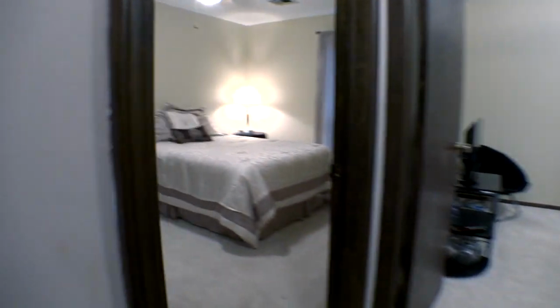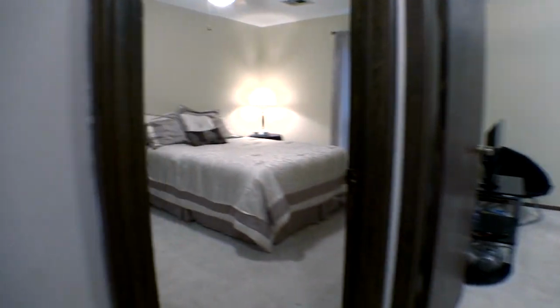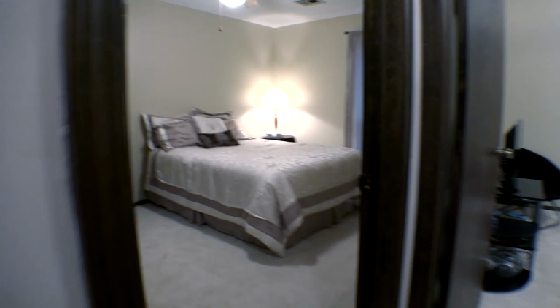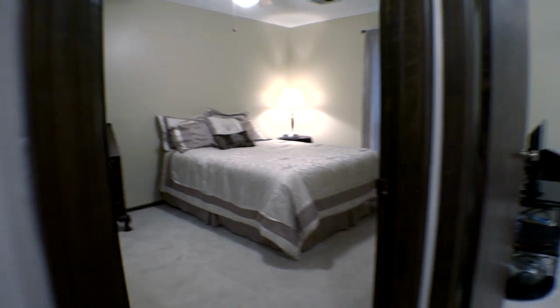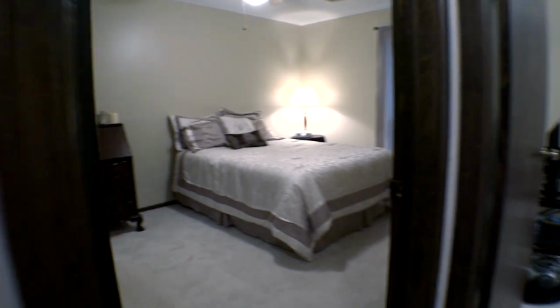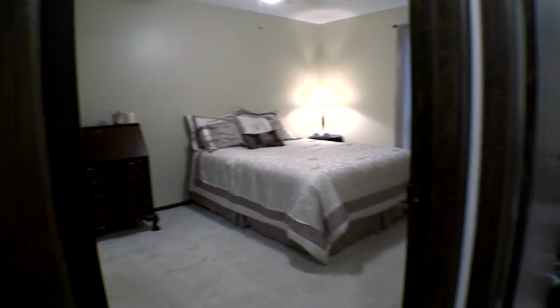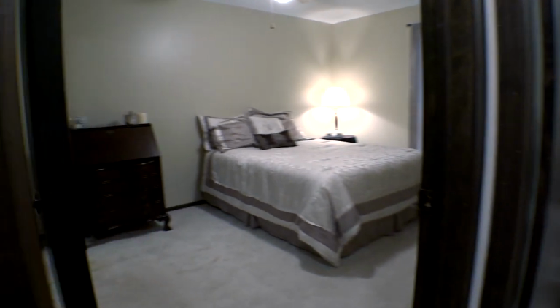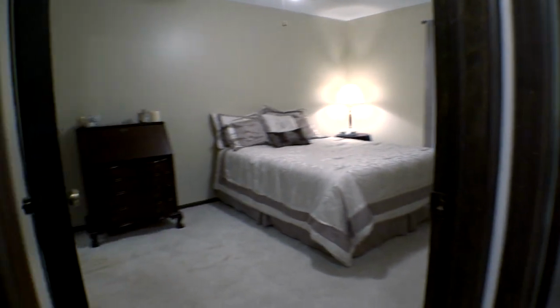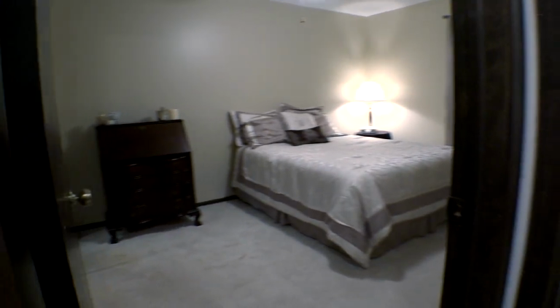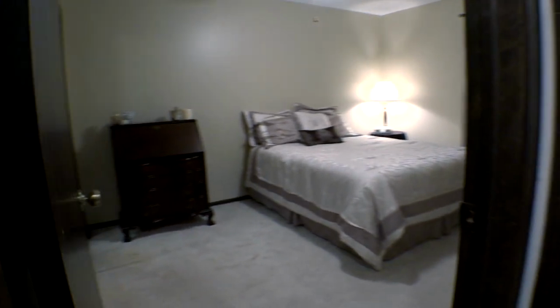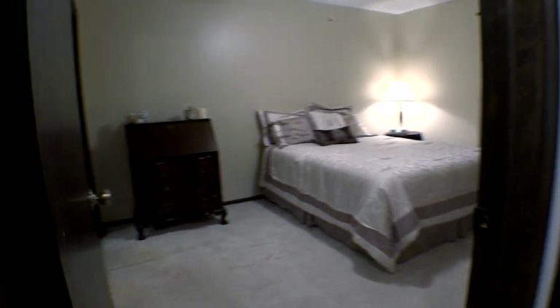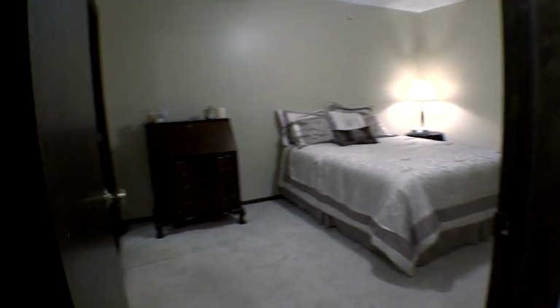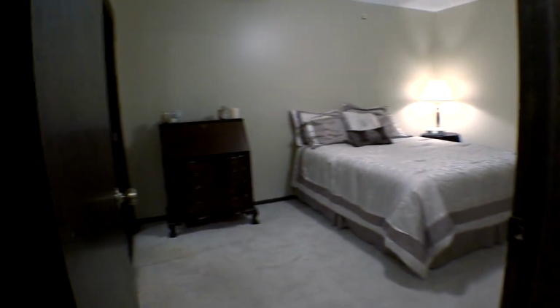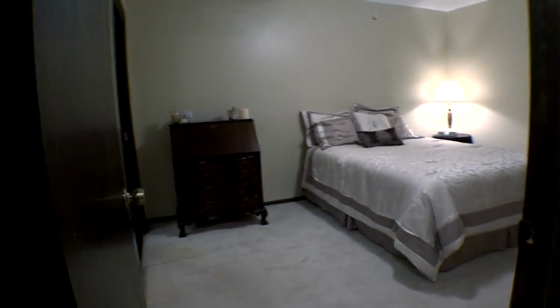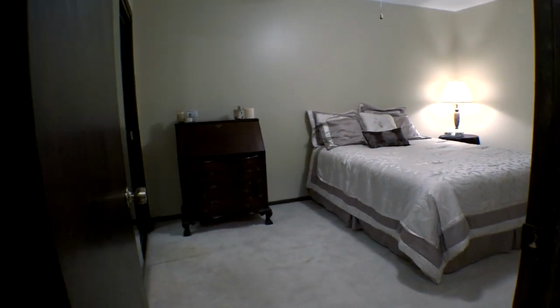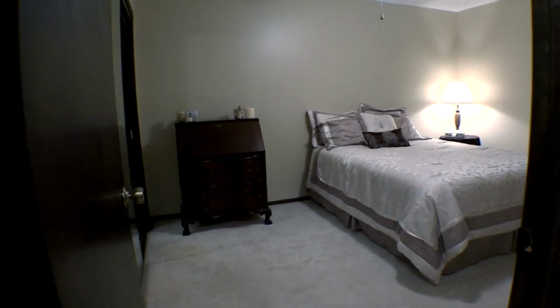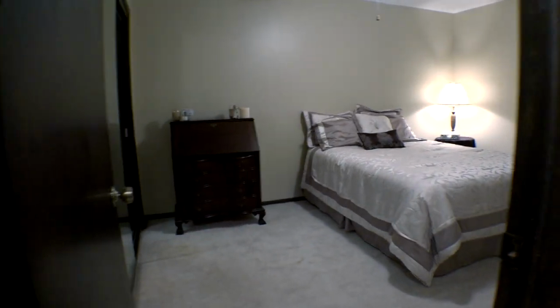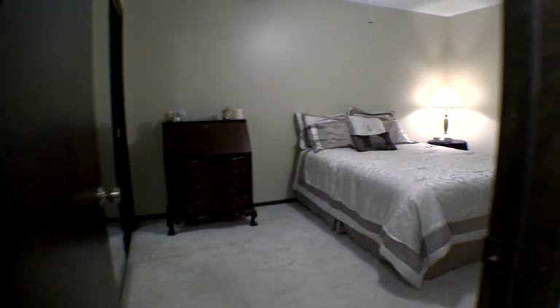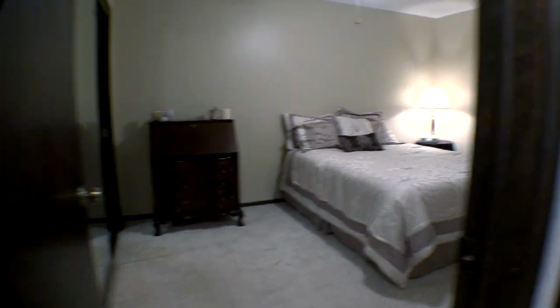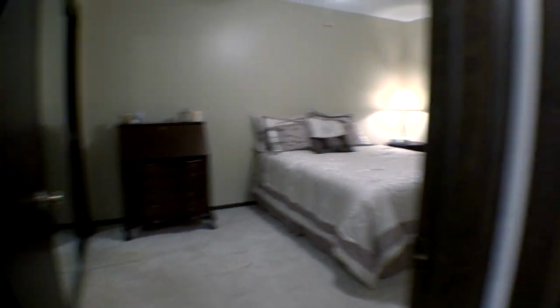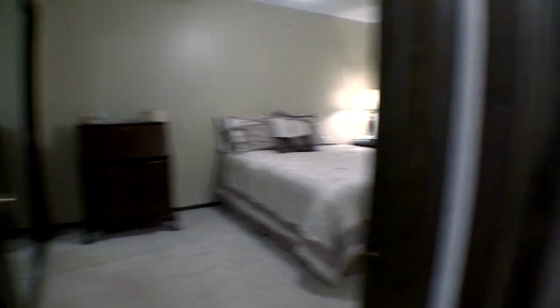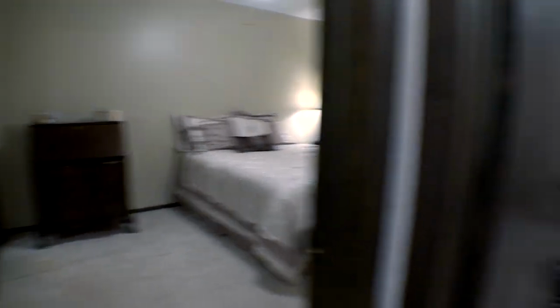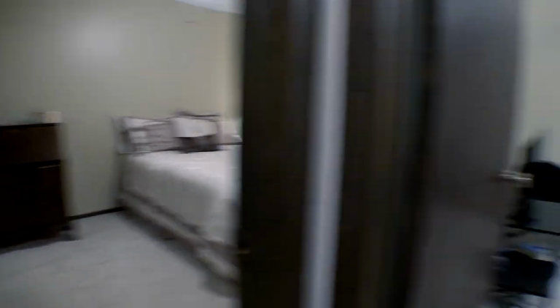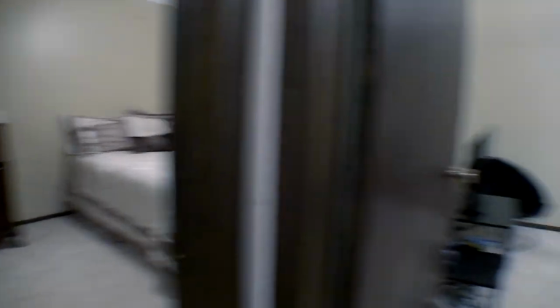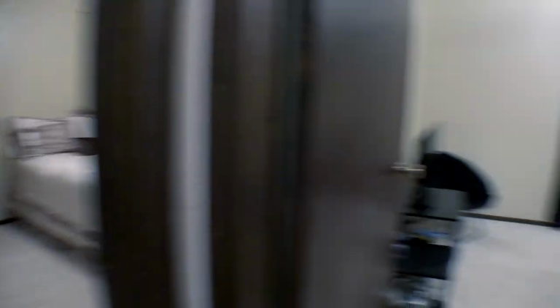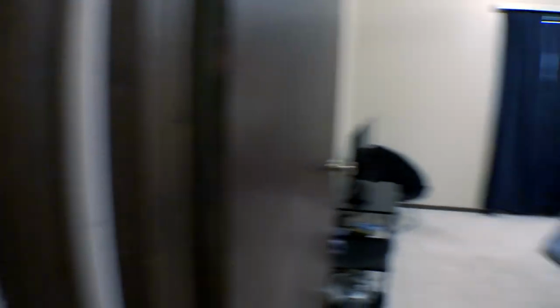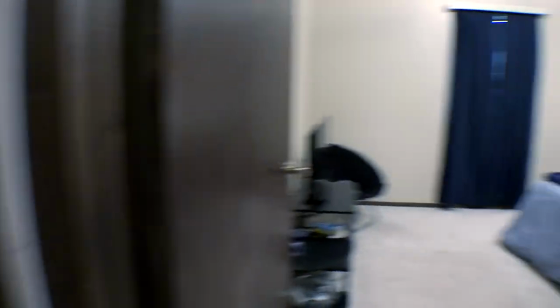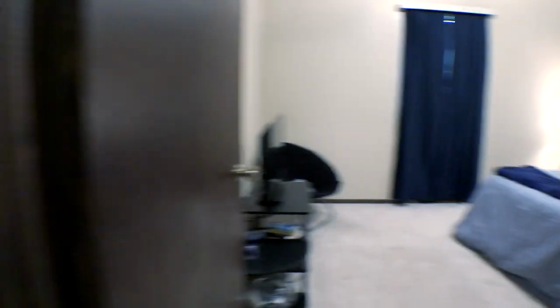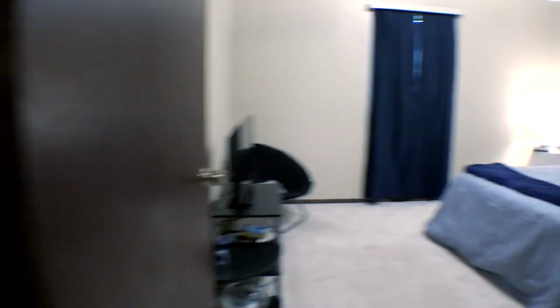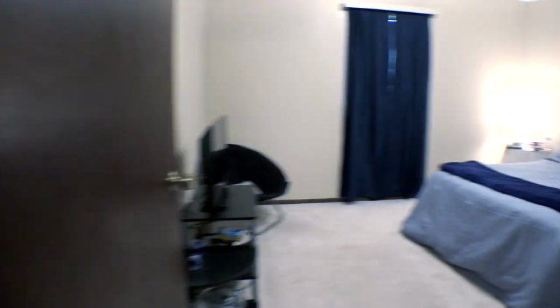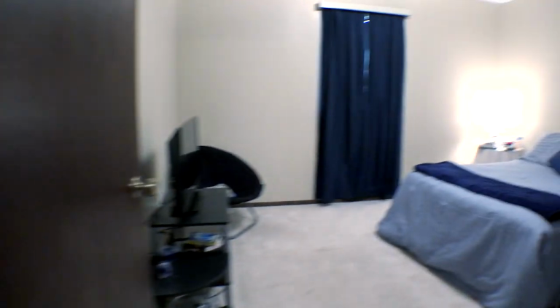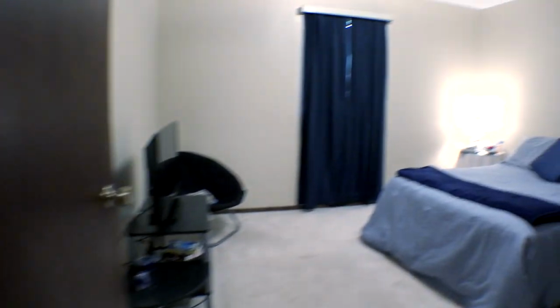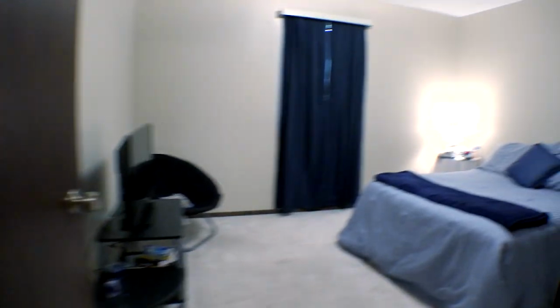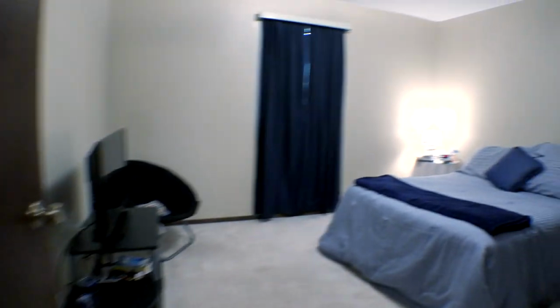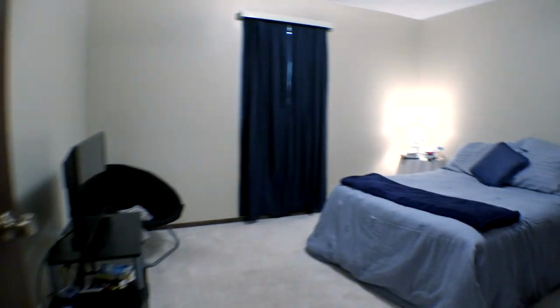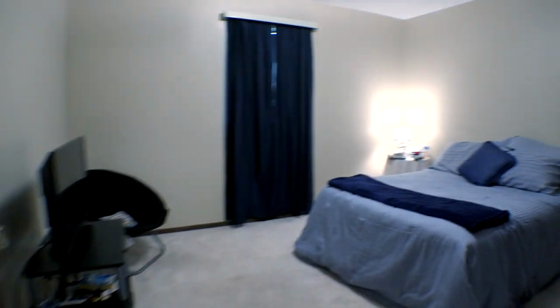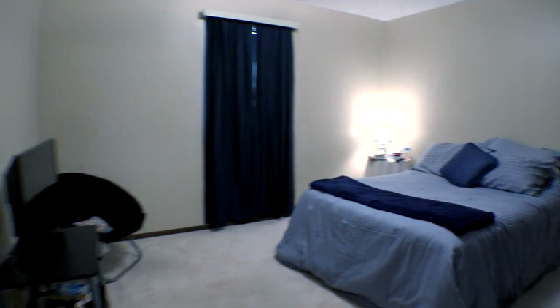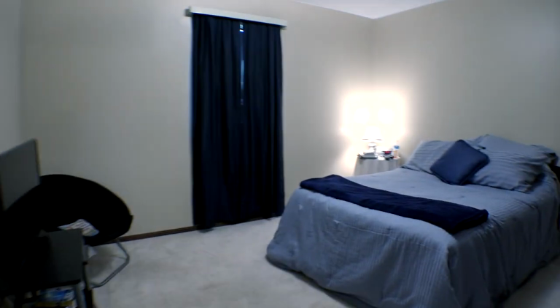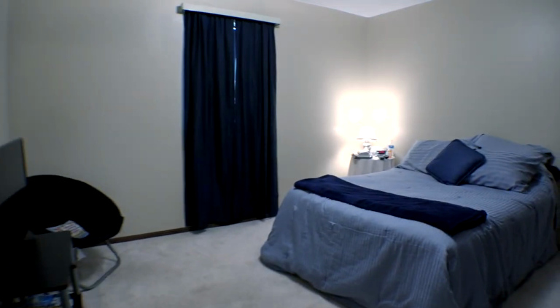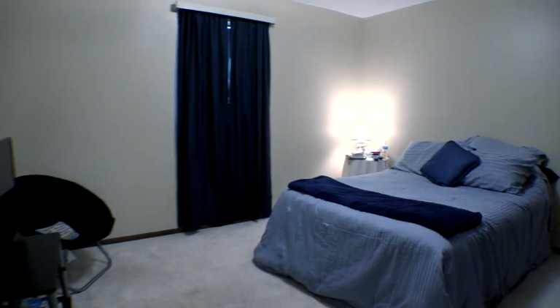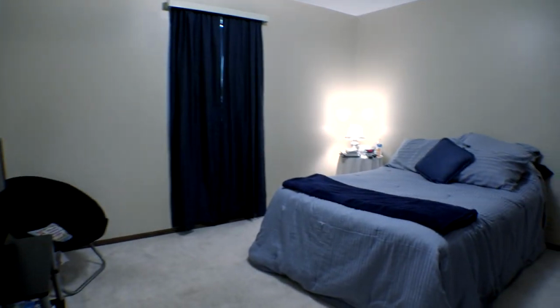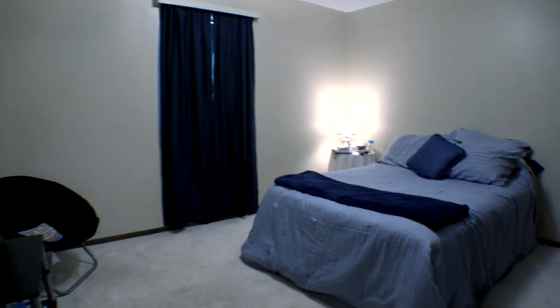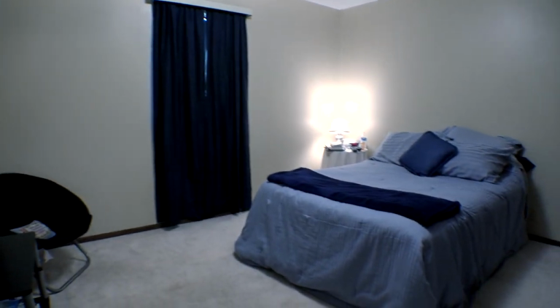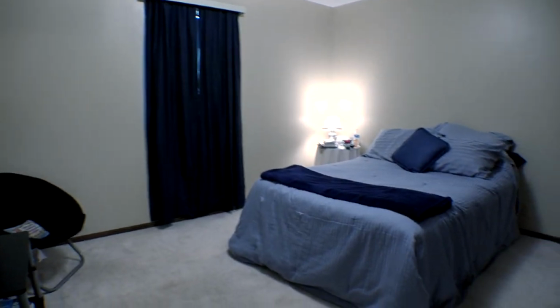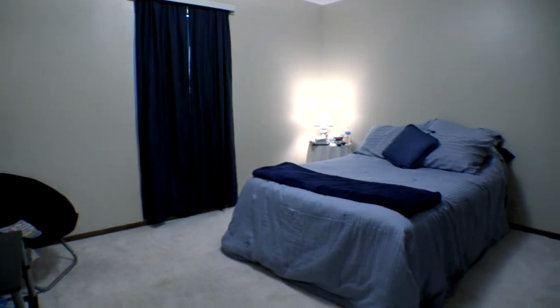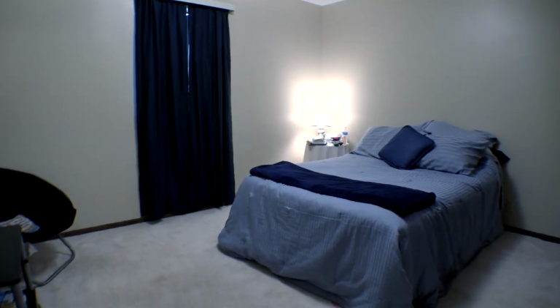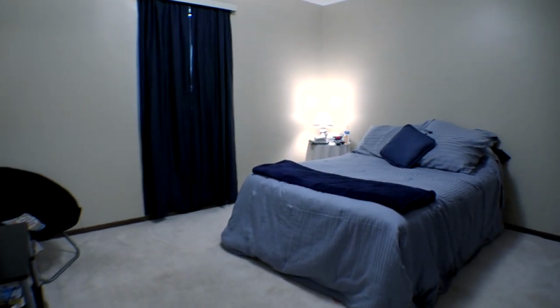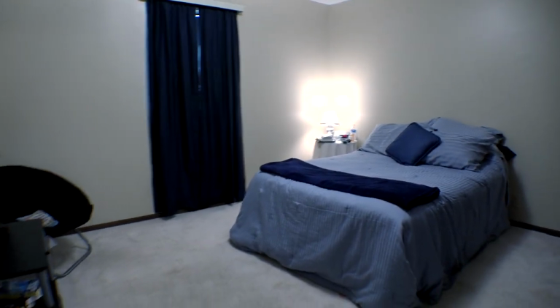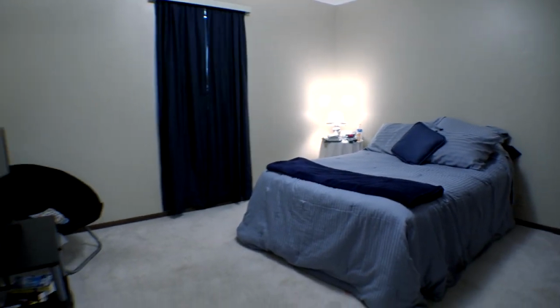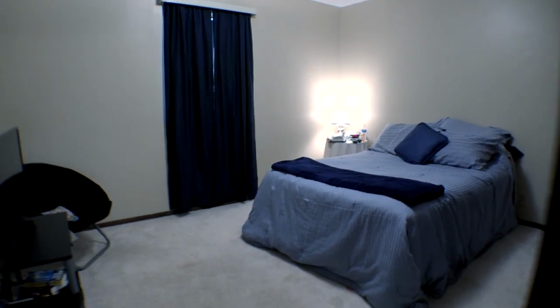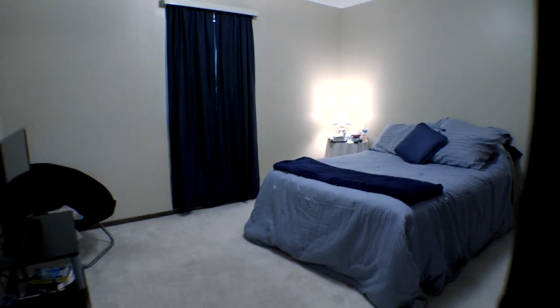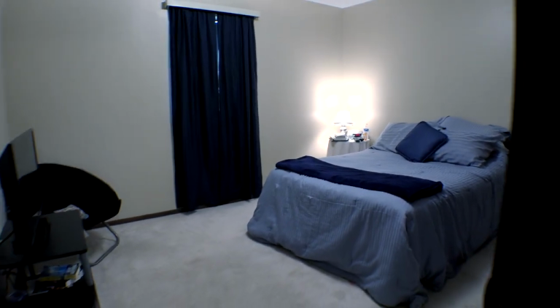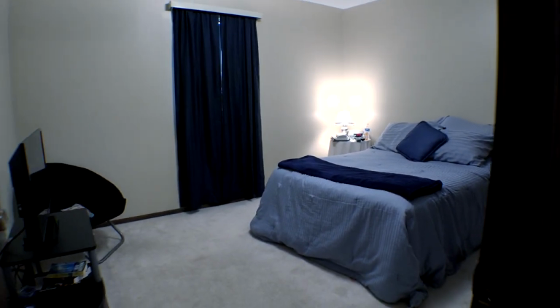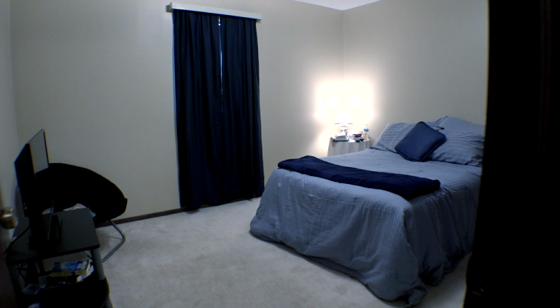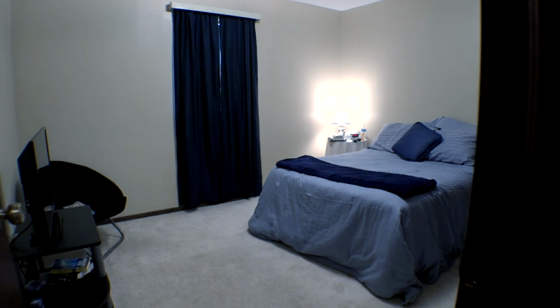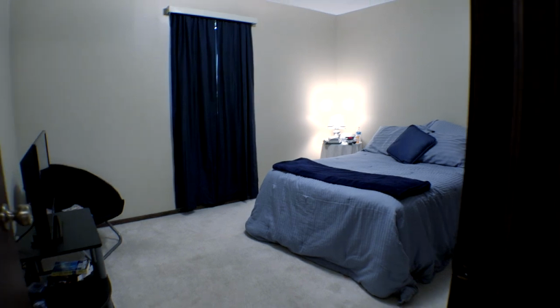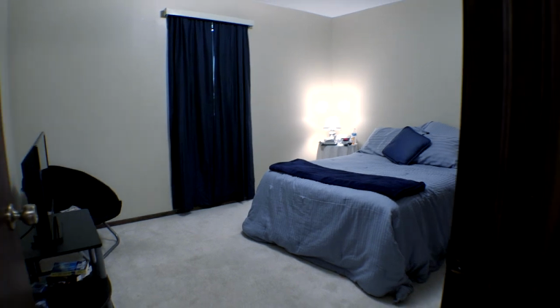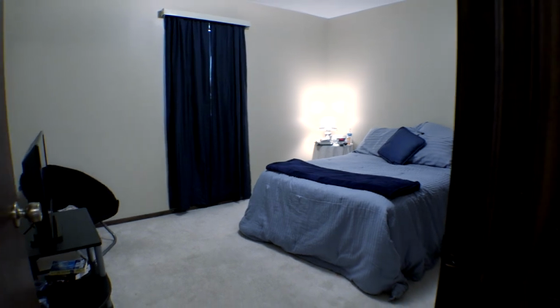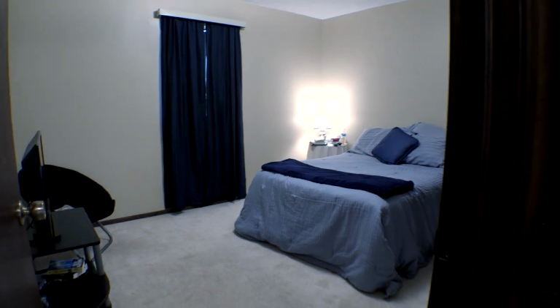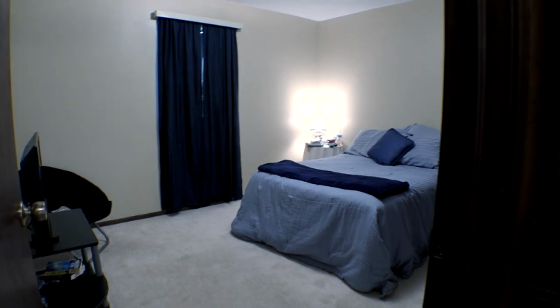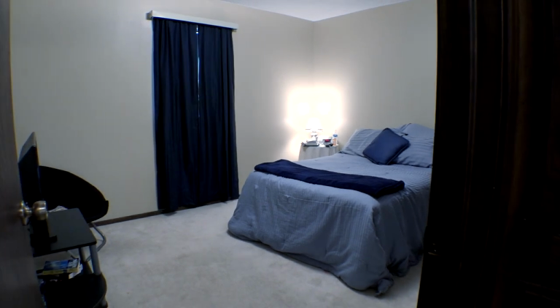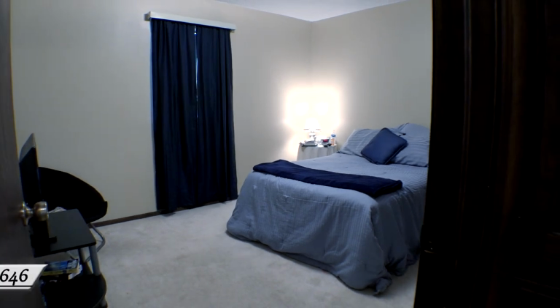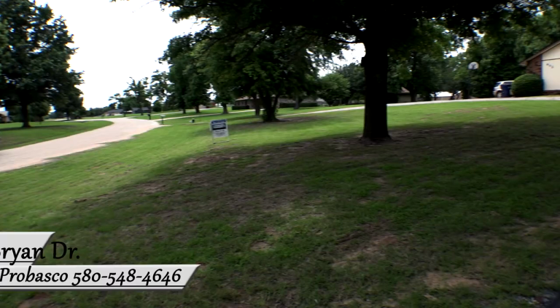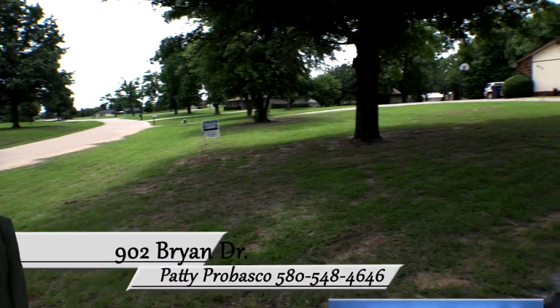For more information or to schedule your own tour, please visit our website or call Pat Rabasco with Coldwell Banker Realty.